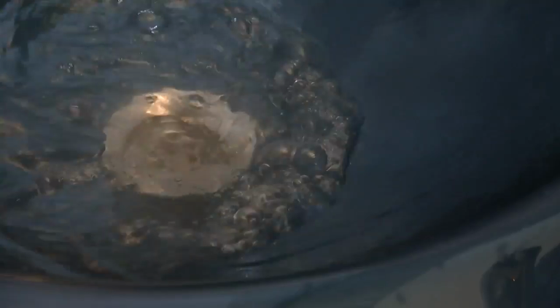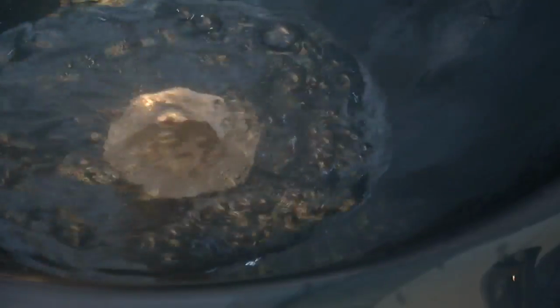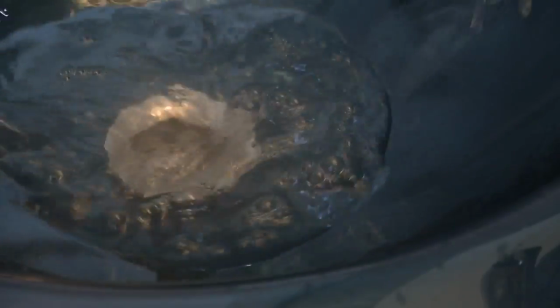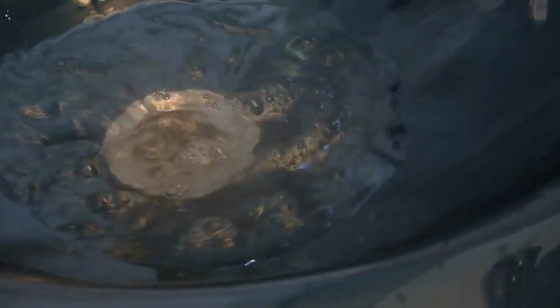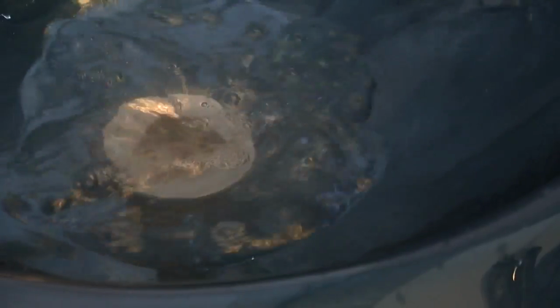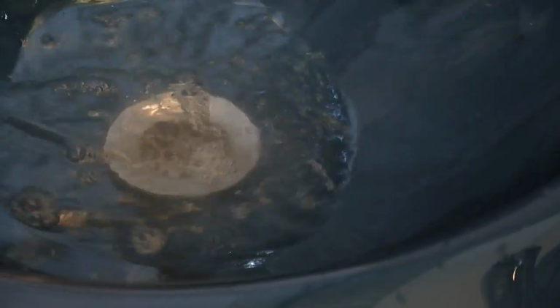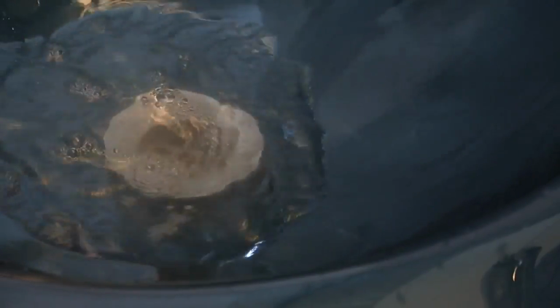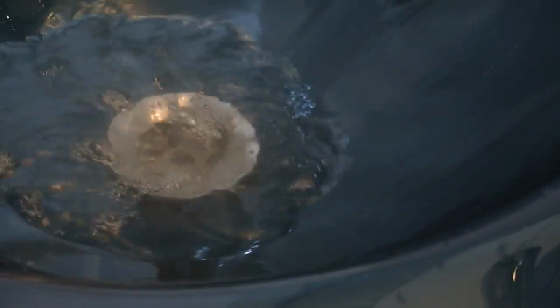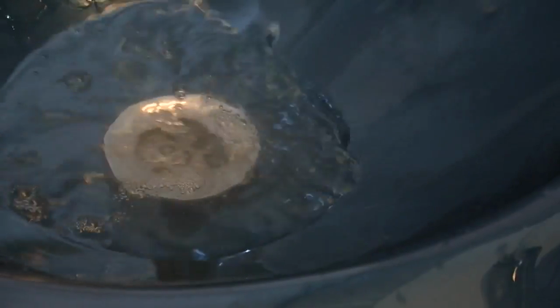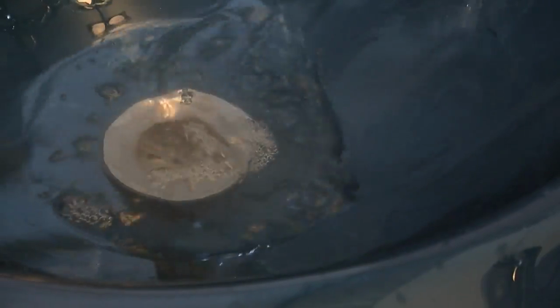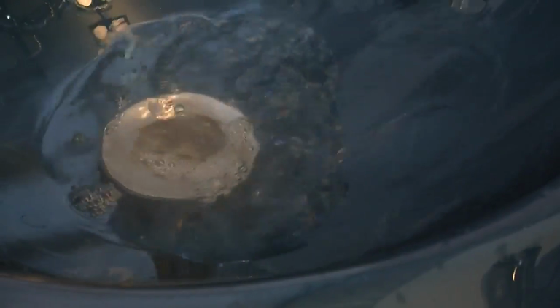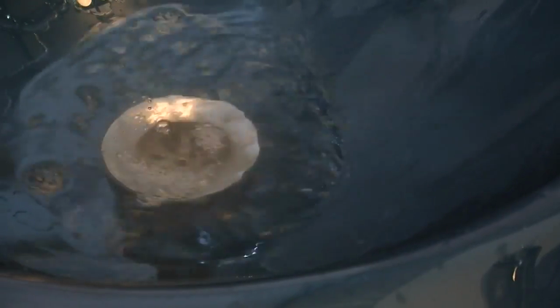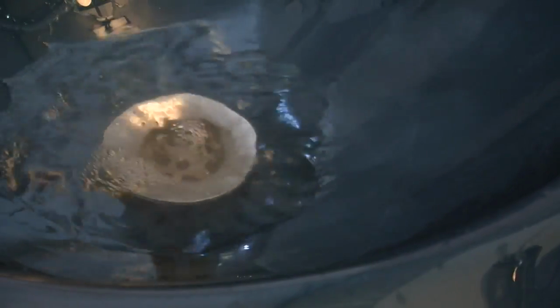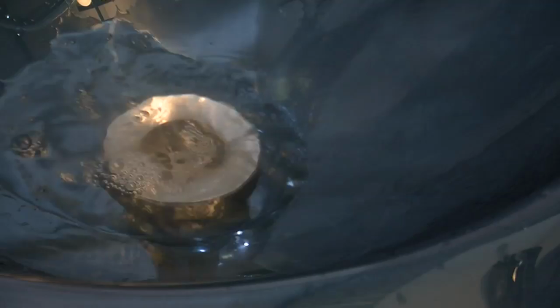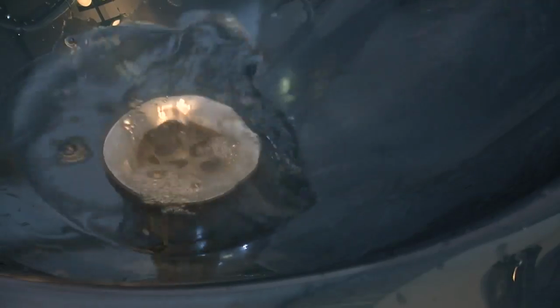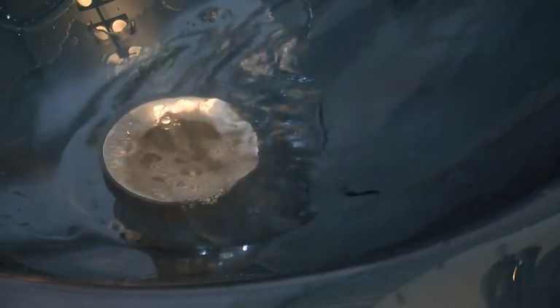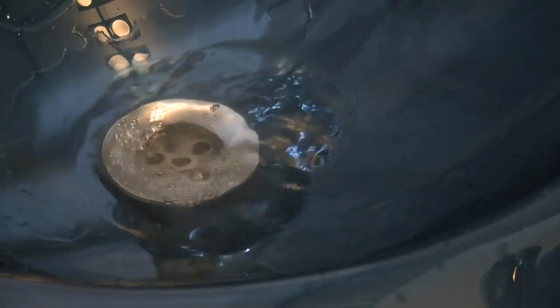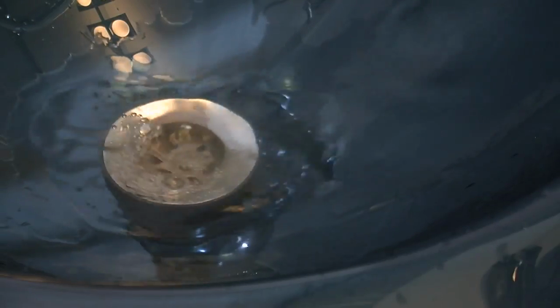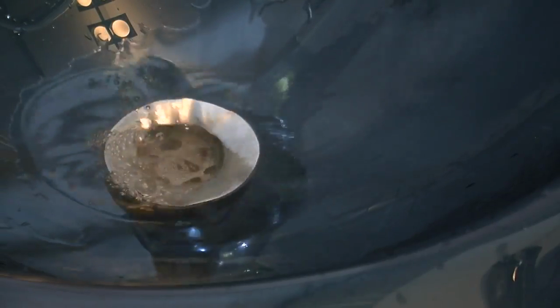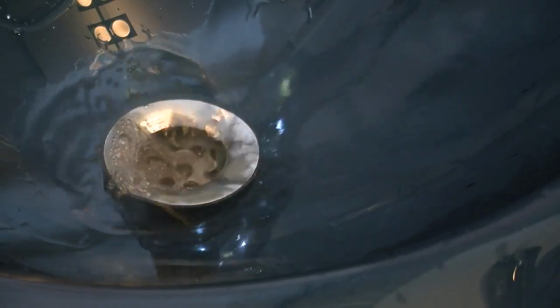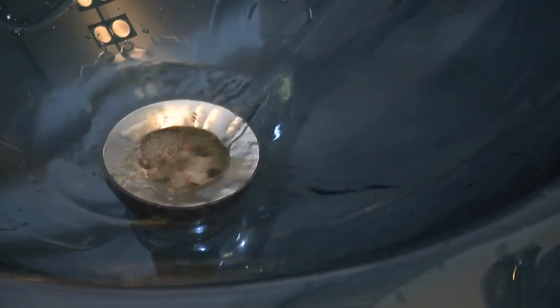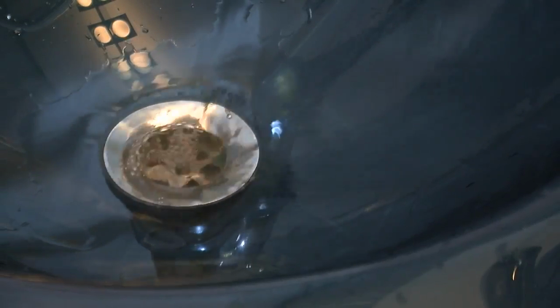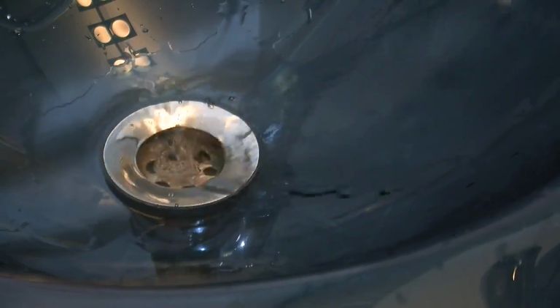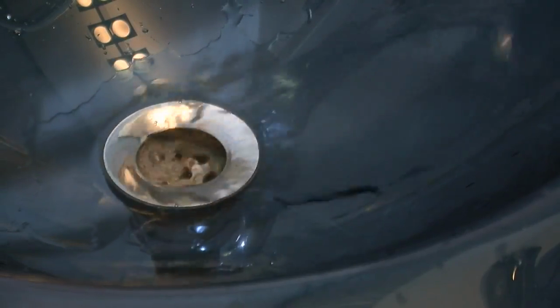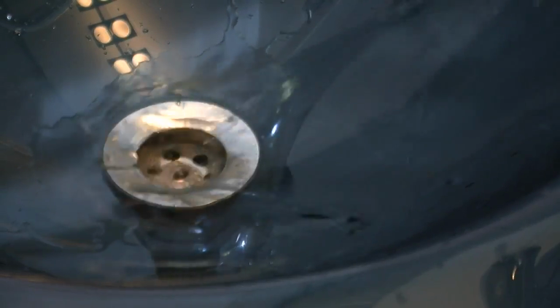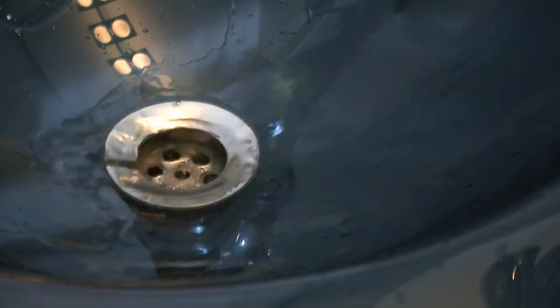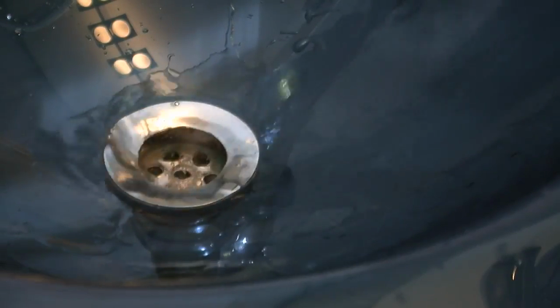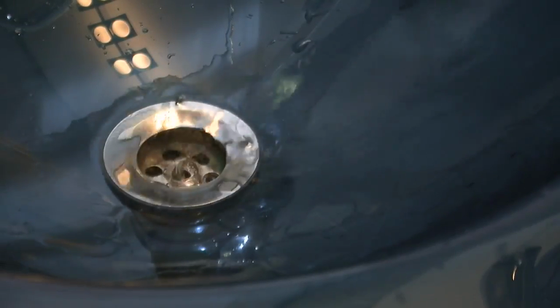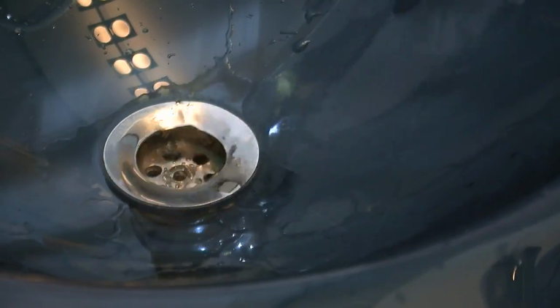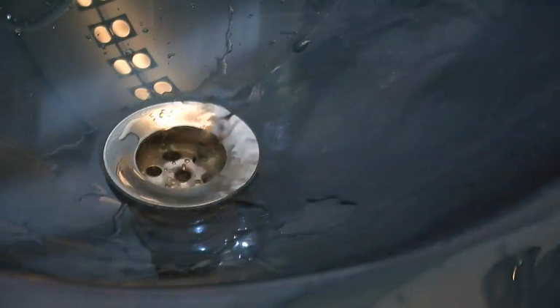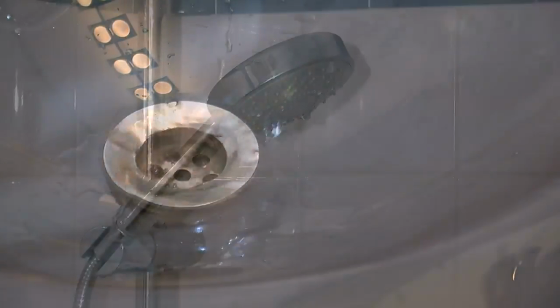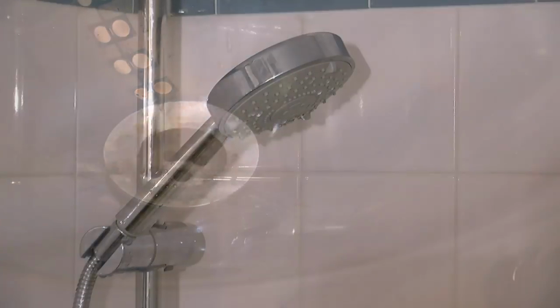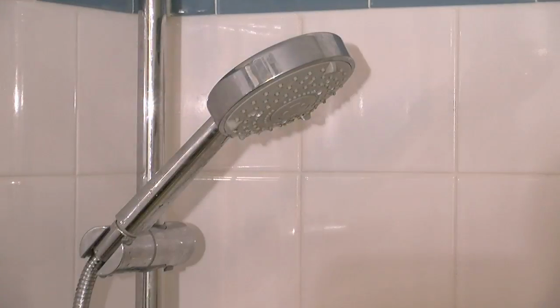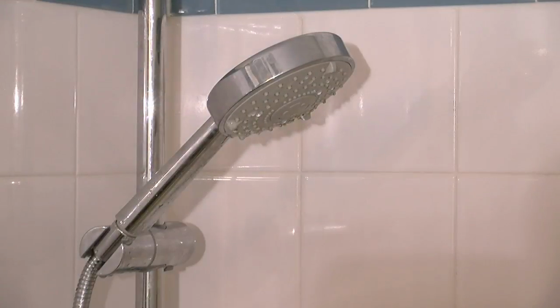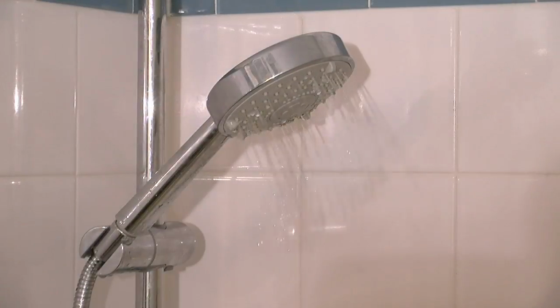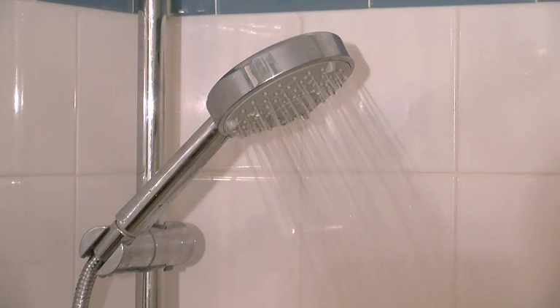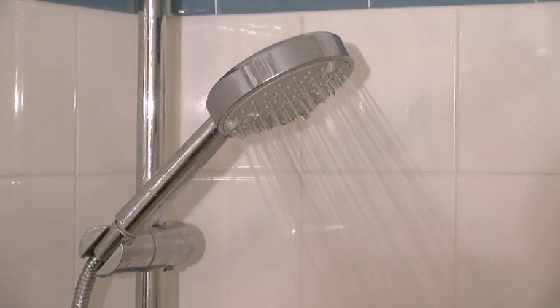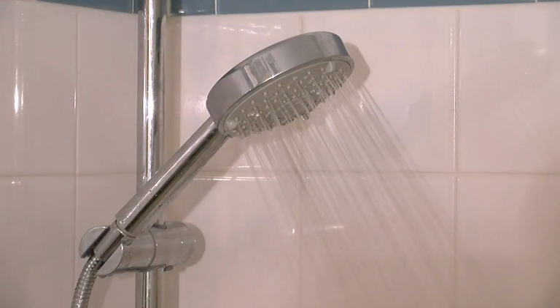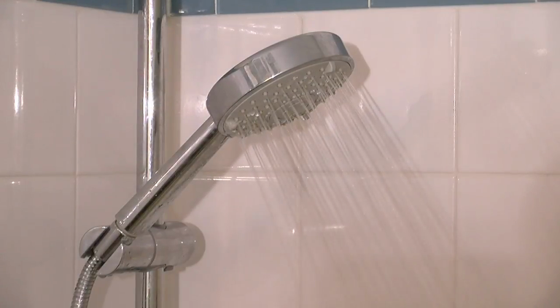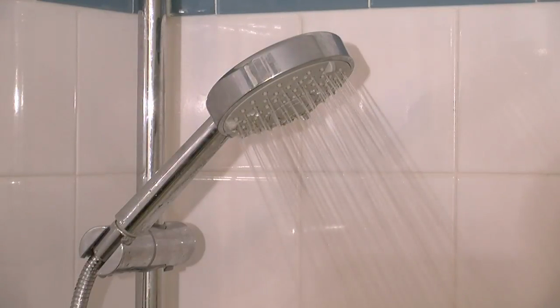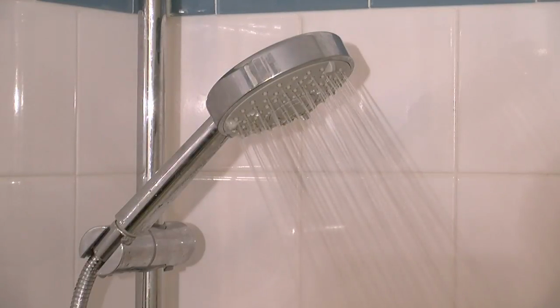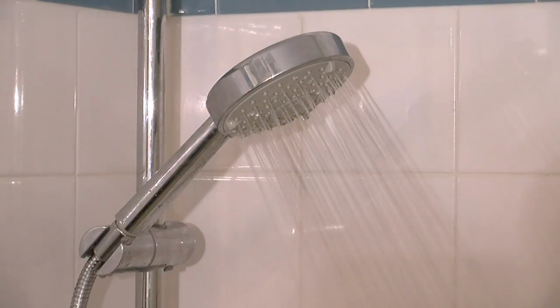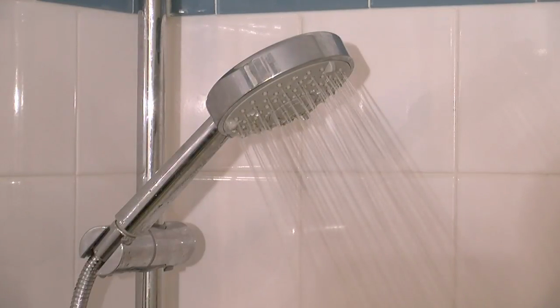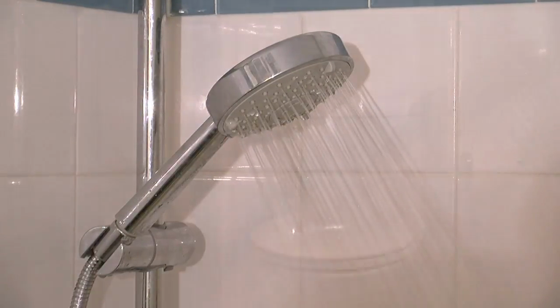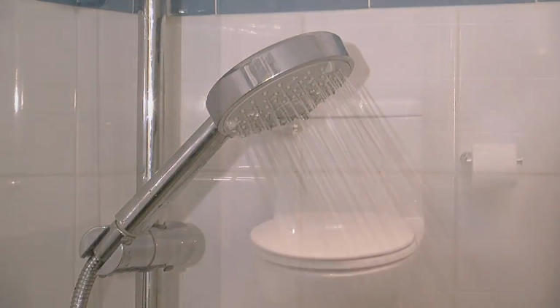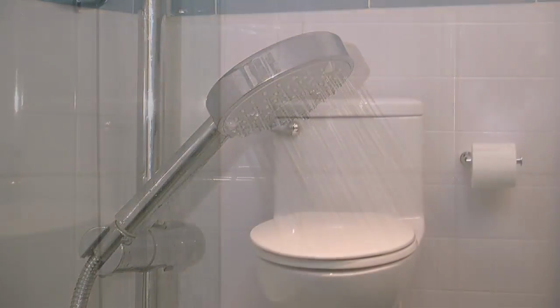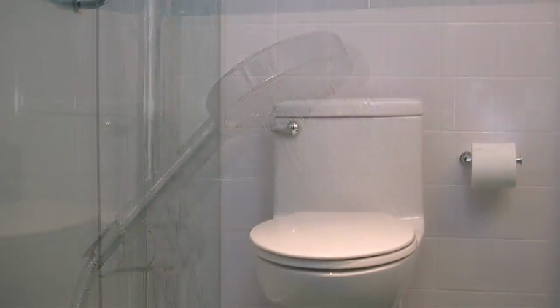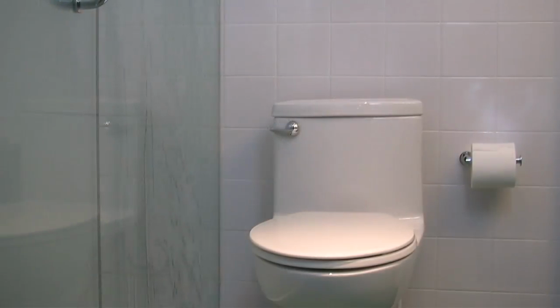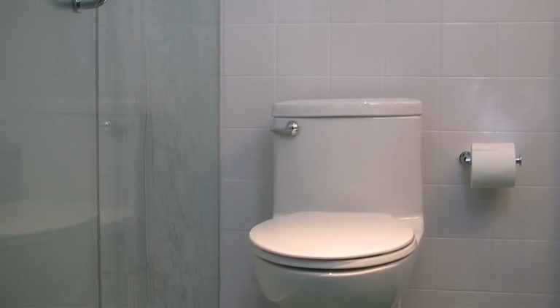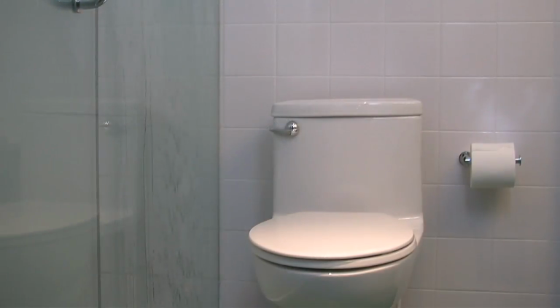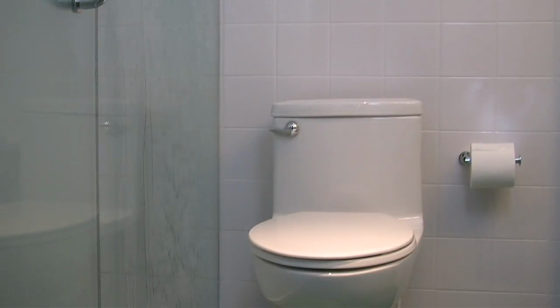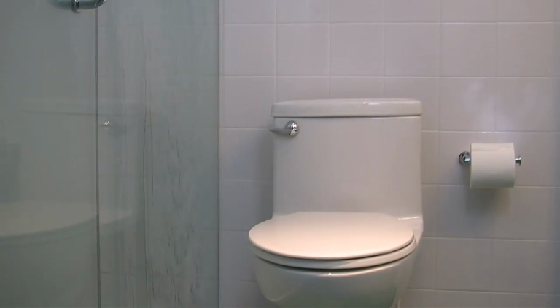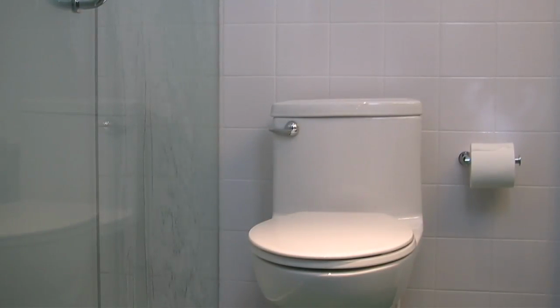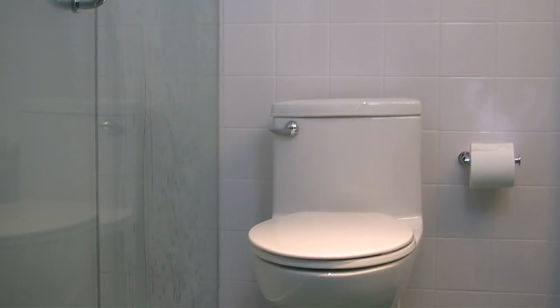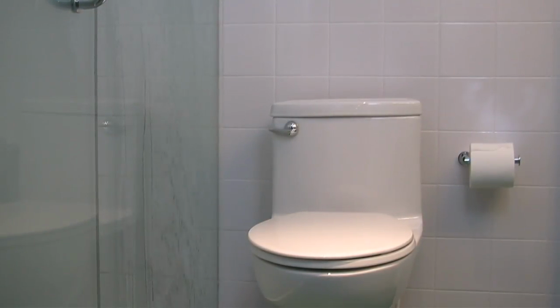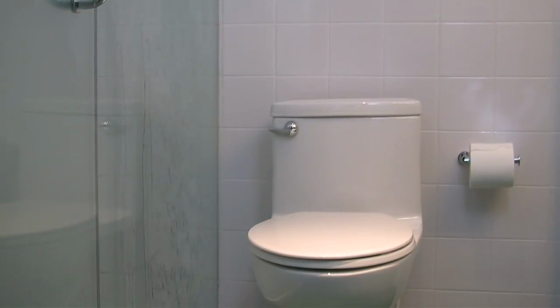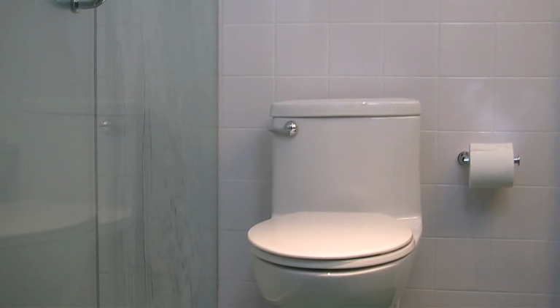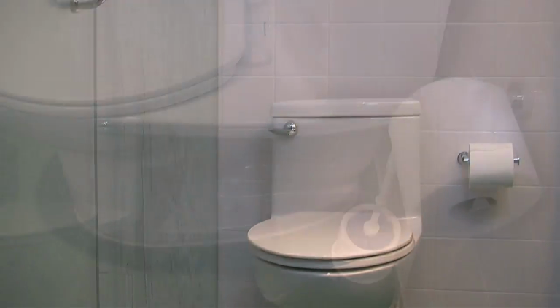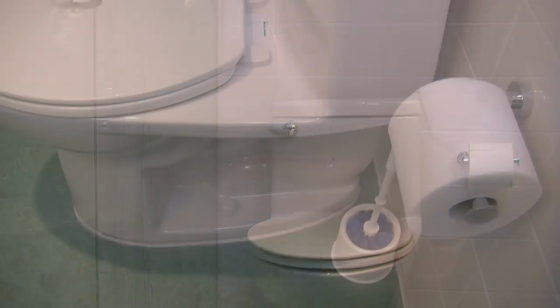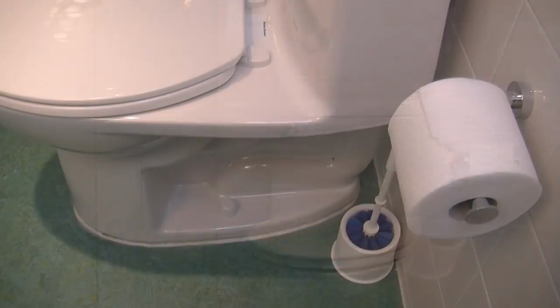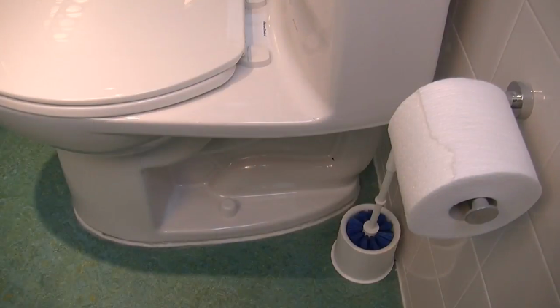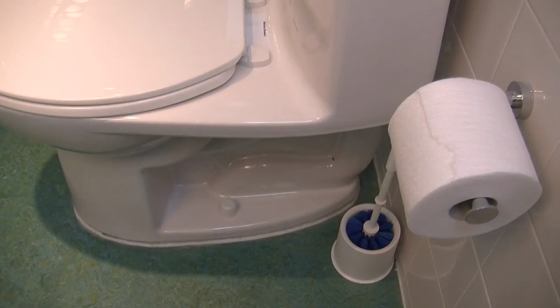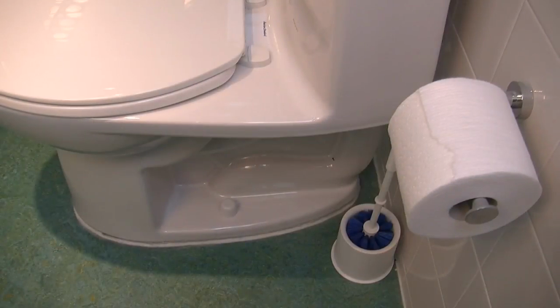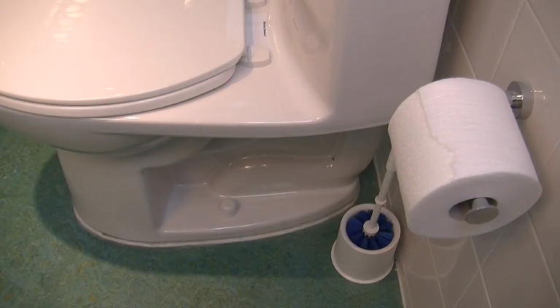We're talking about the yucky water from our sinks, bathtubs, showers, appliances and, yes, the toilet.